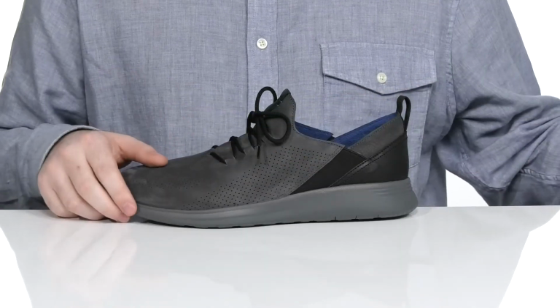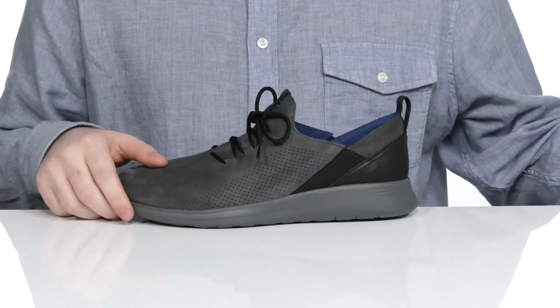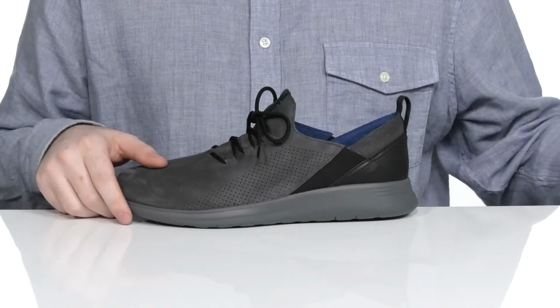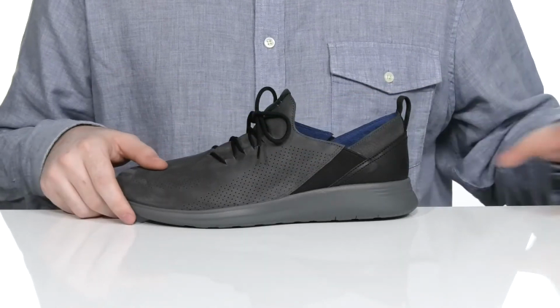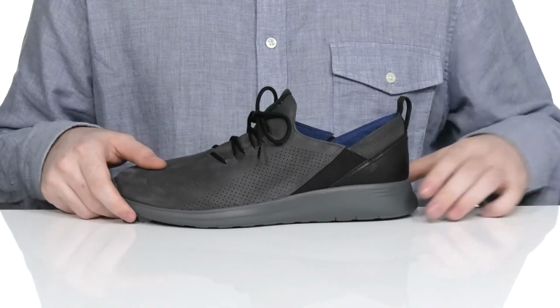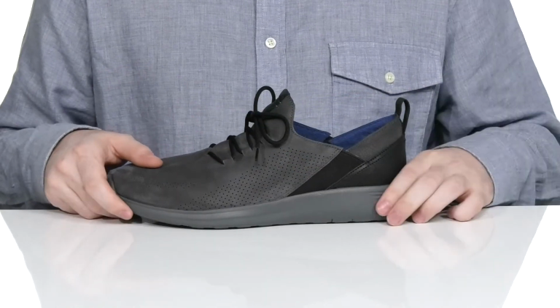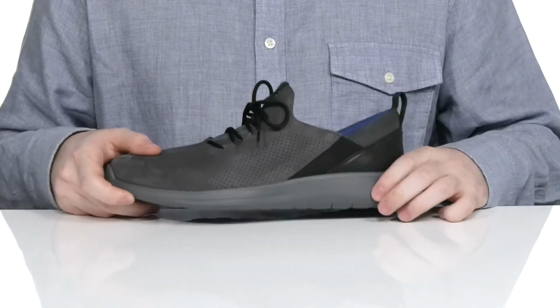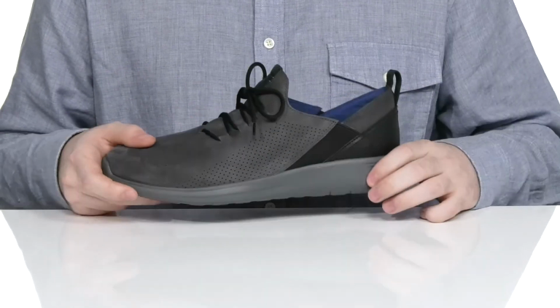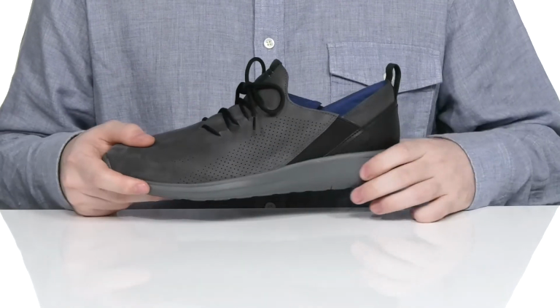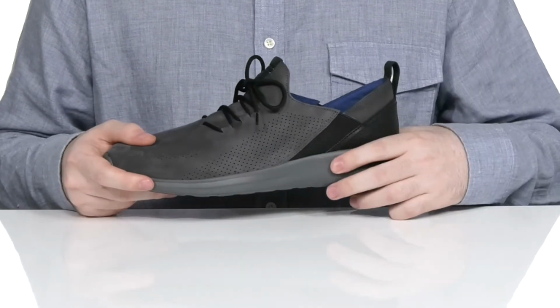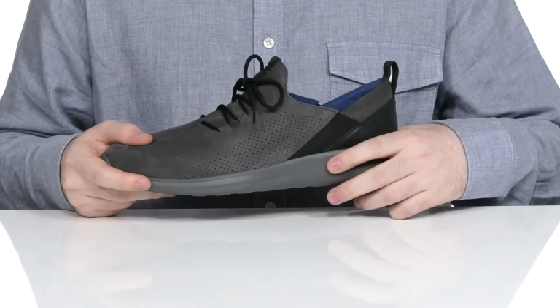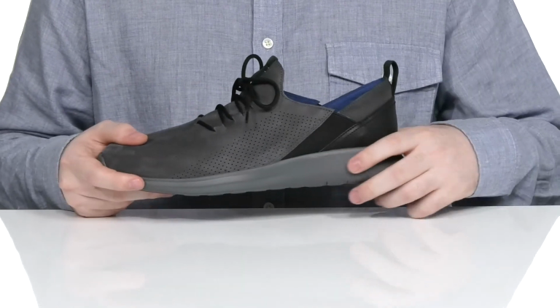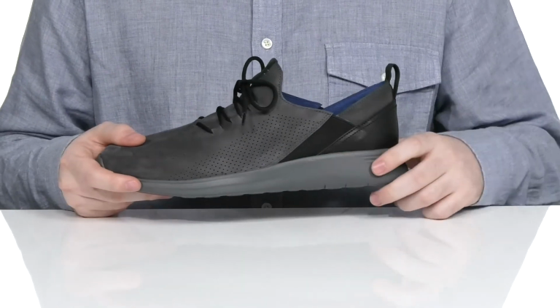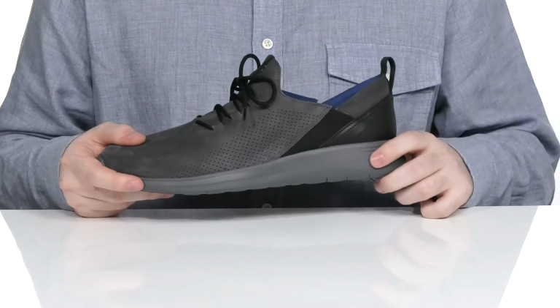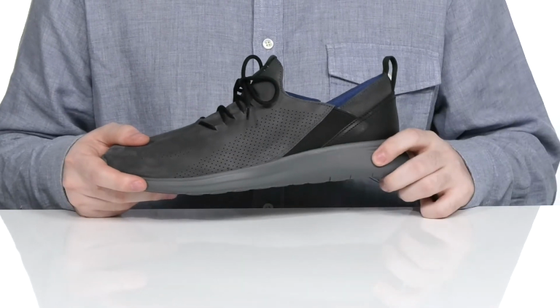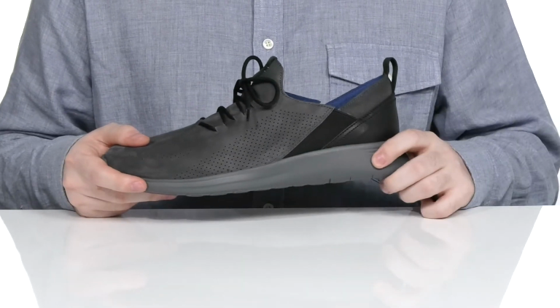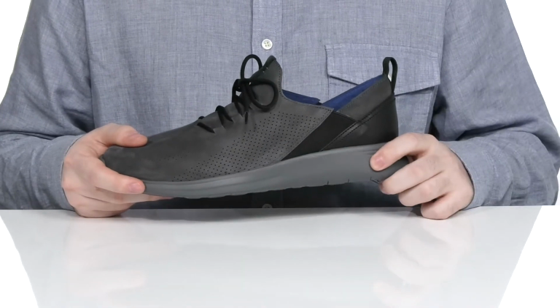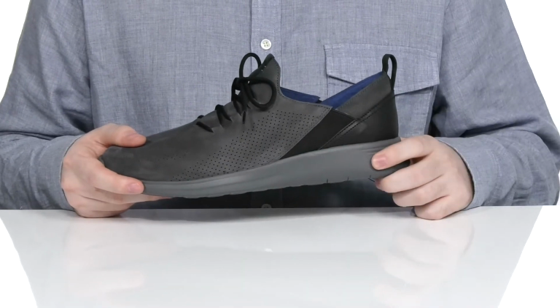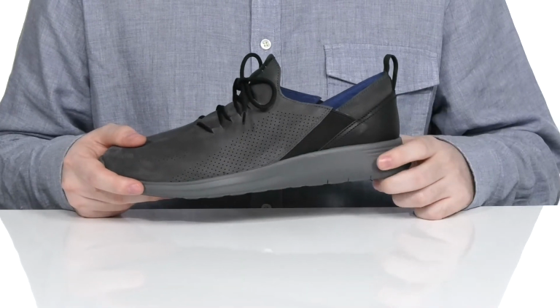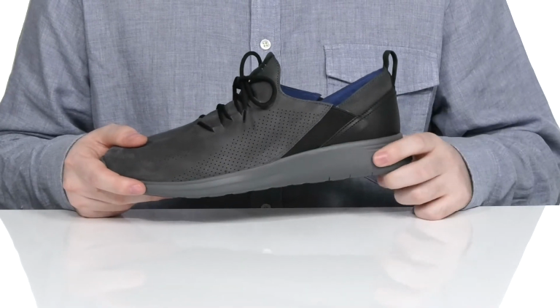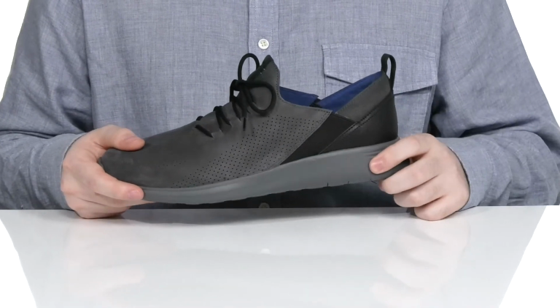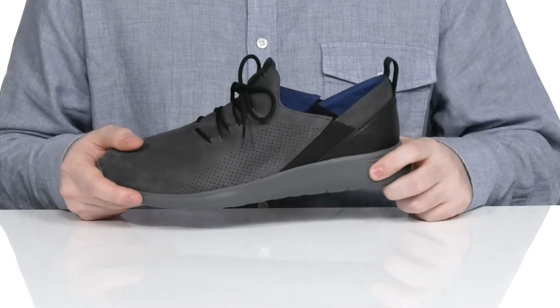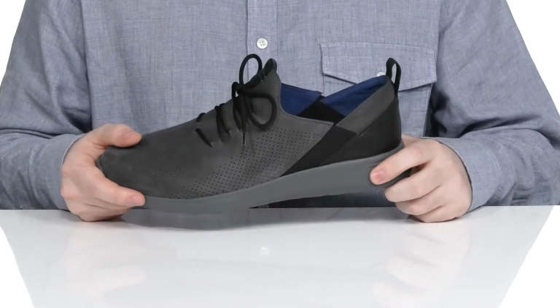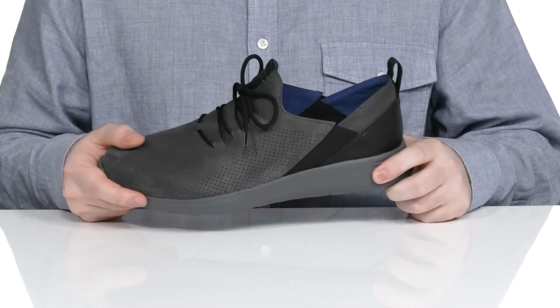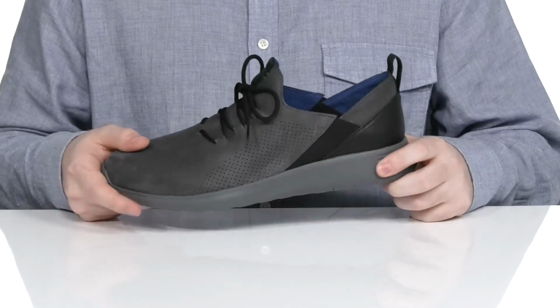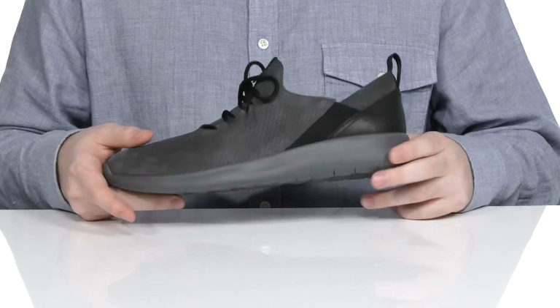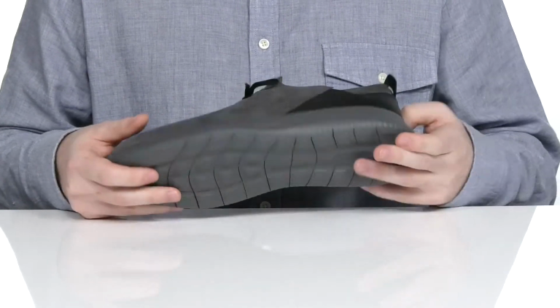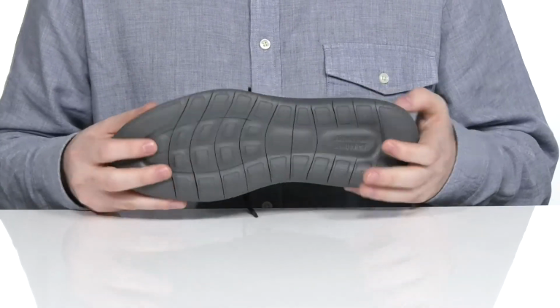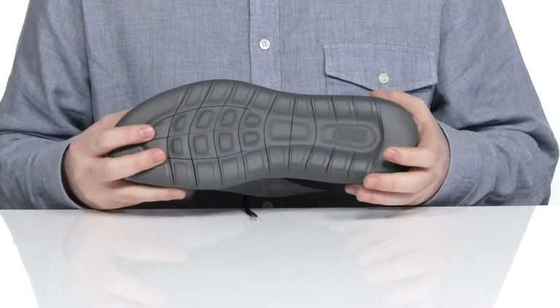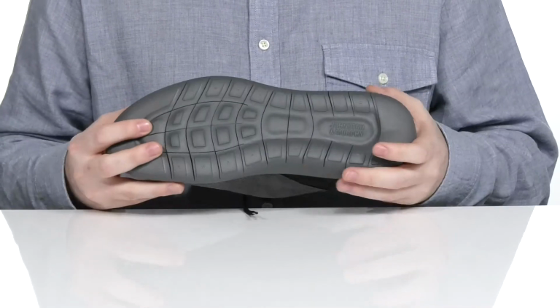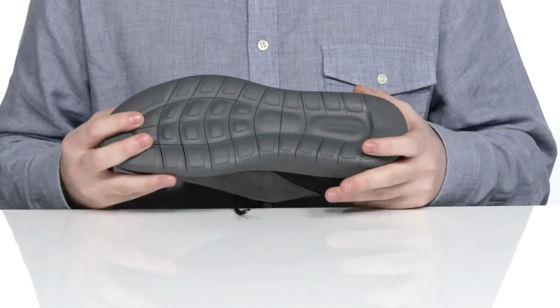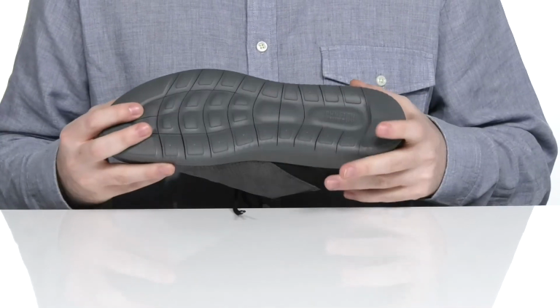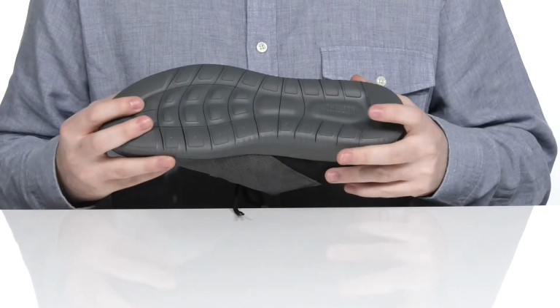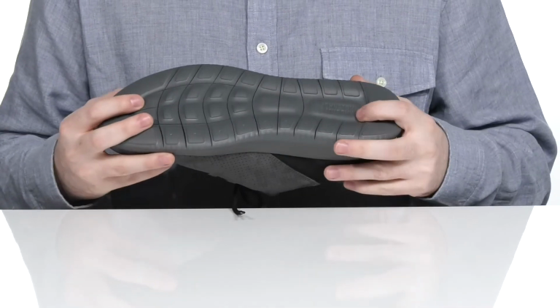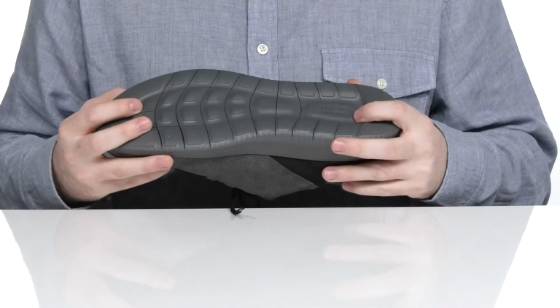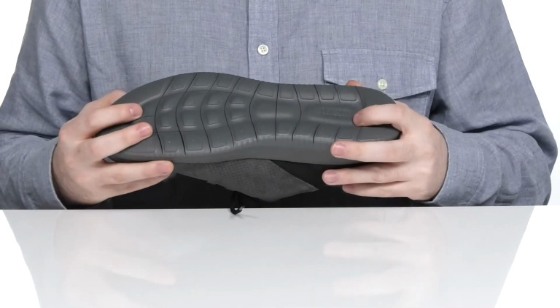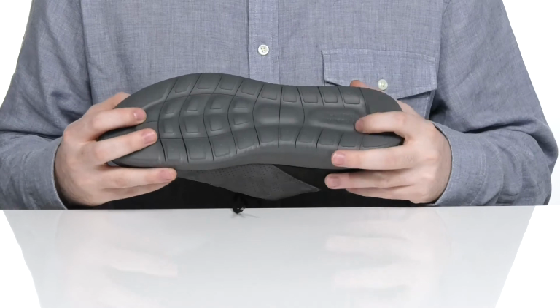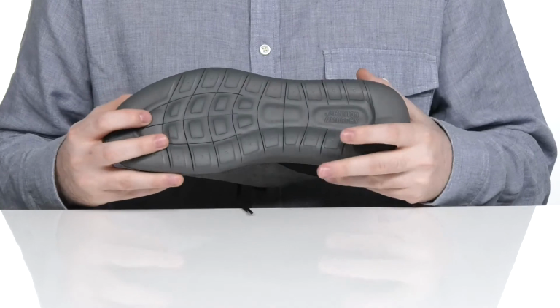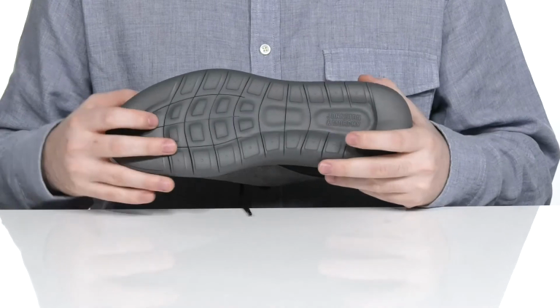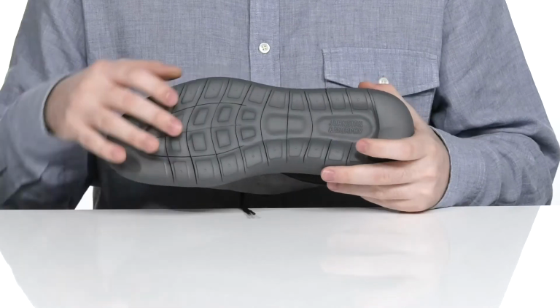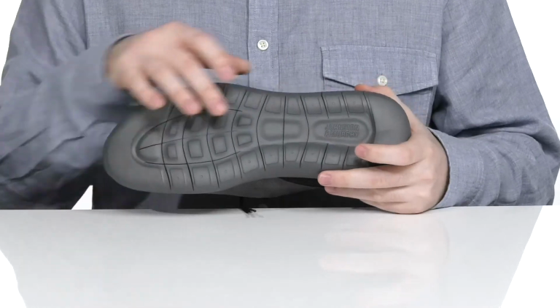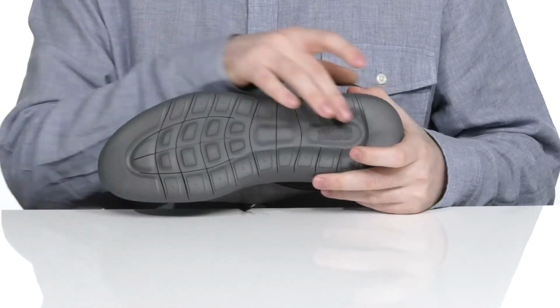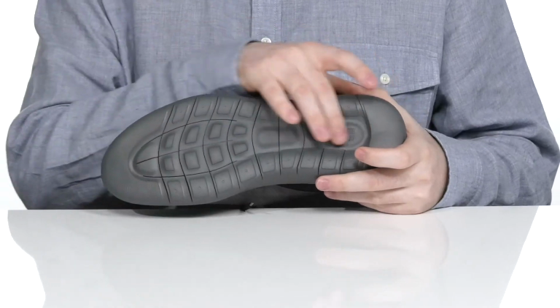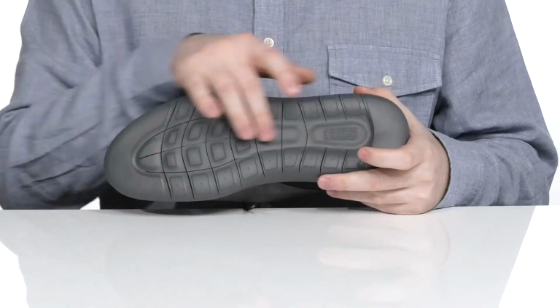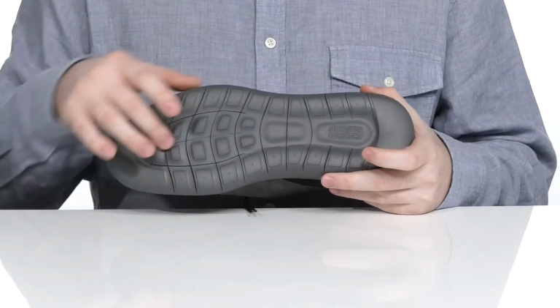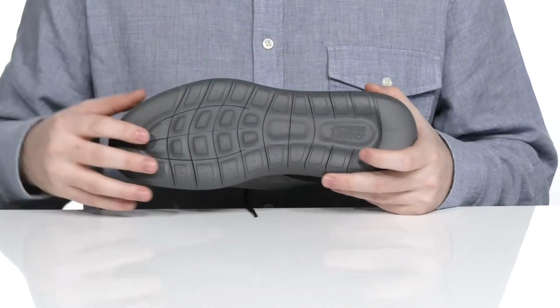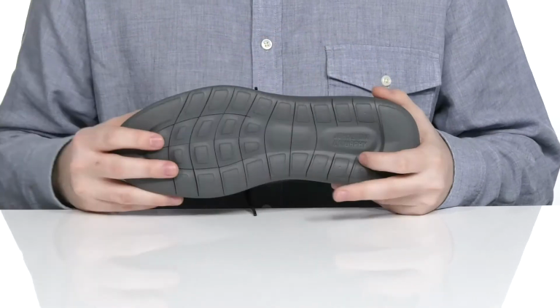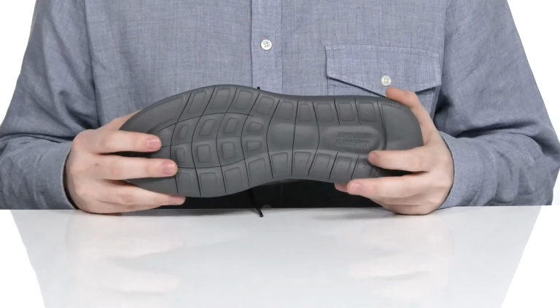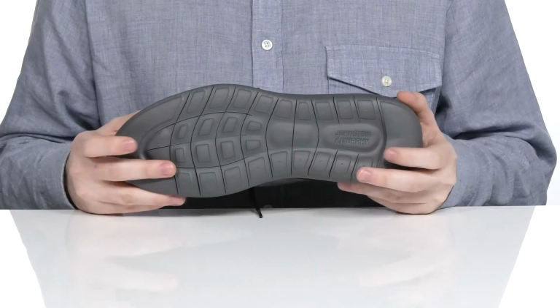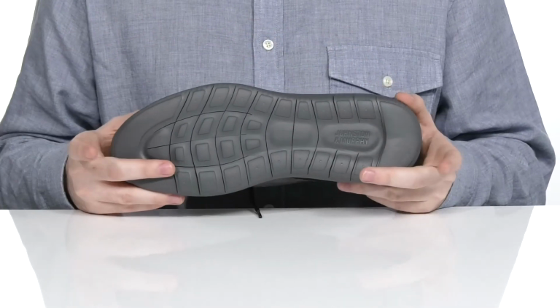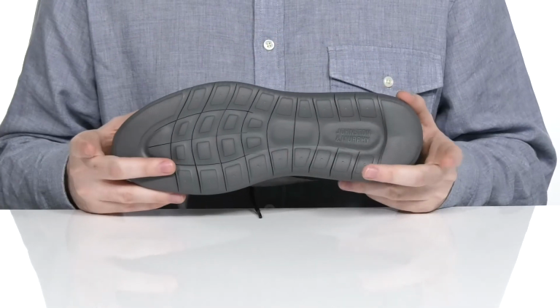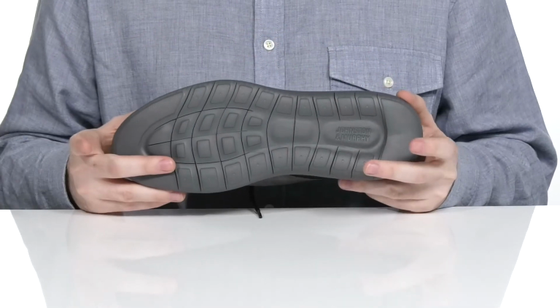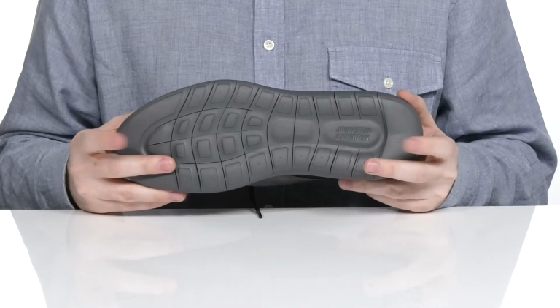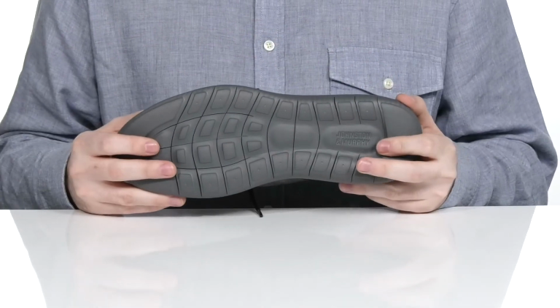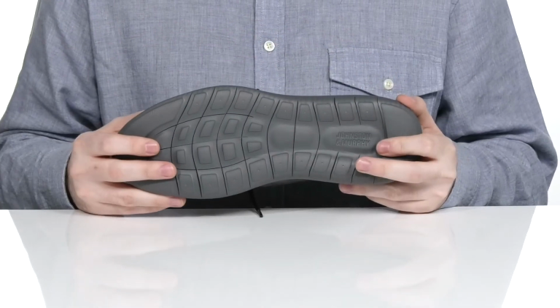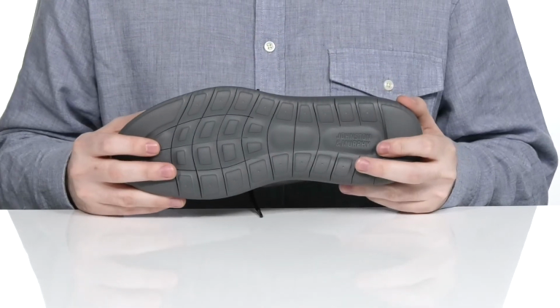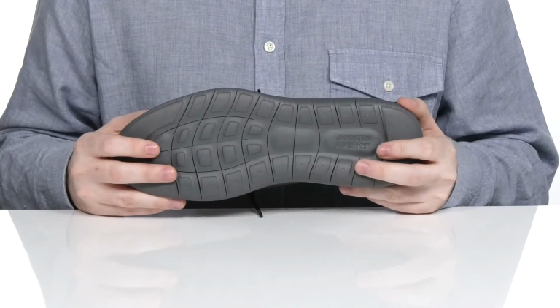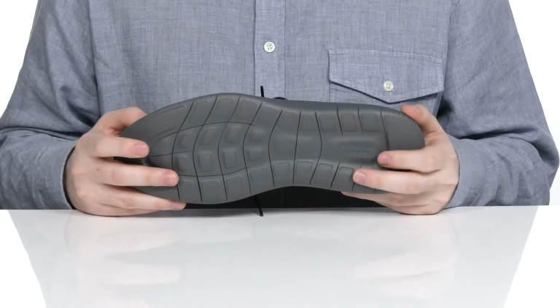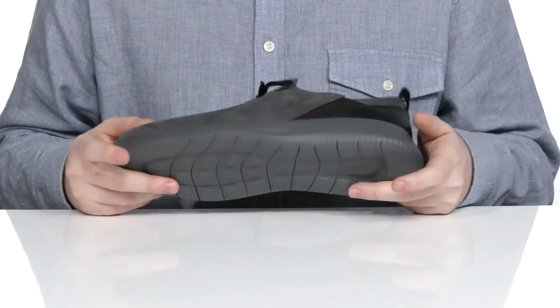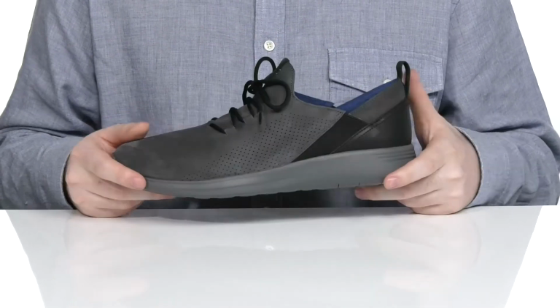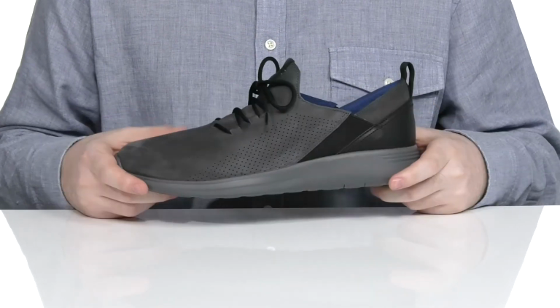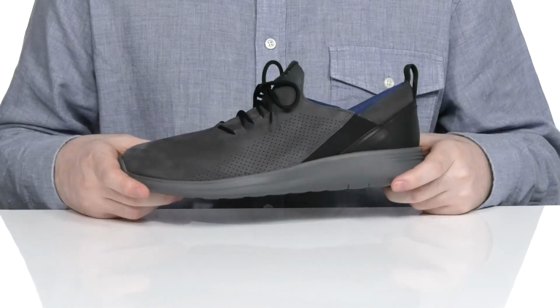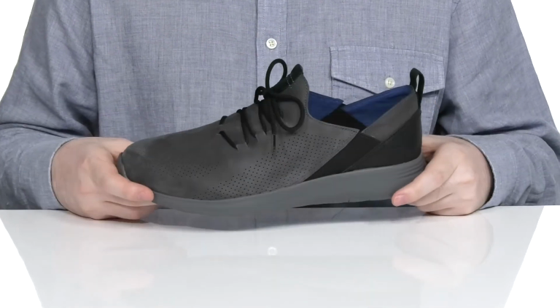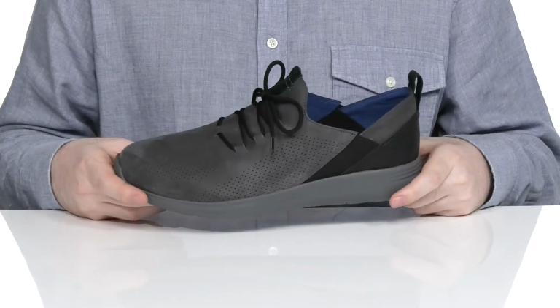Underneath it has a lightweight shock-absorbing midsole and outsole combination, giving you lots of grip and comfort underfoot.